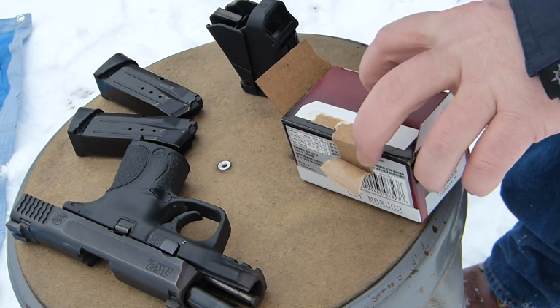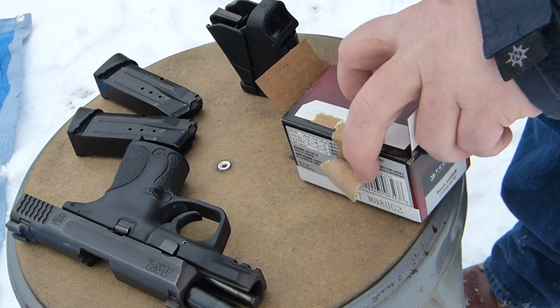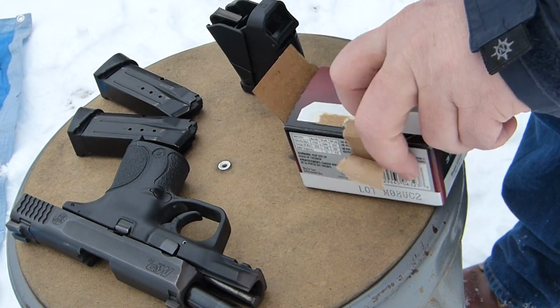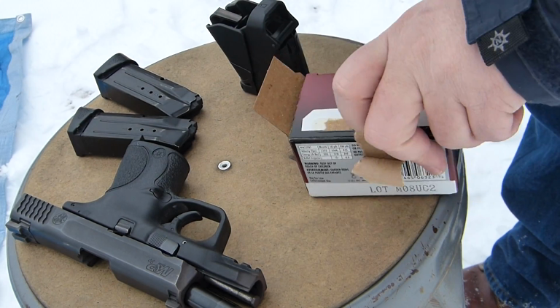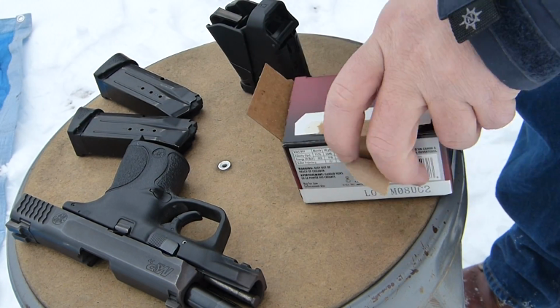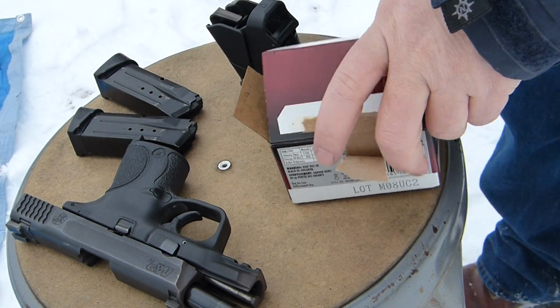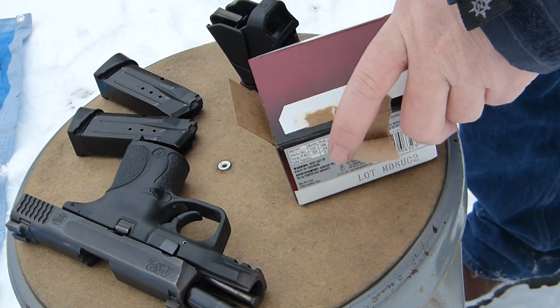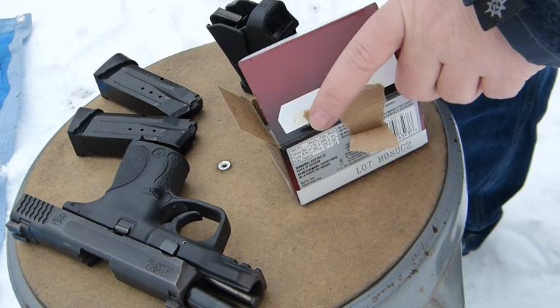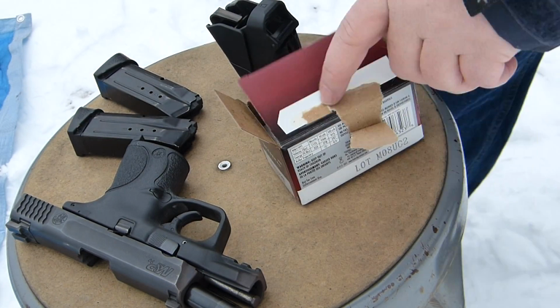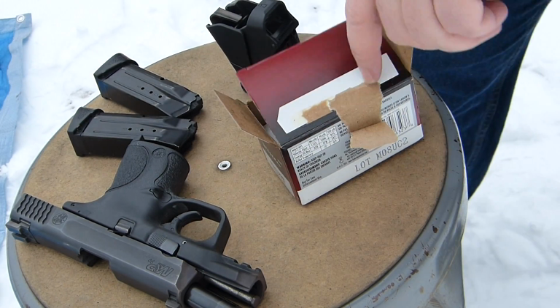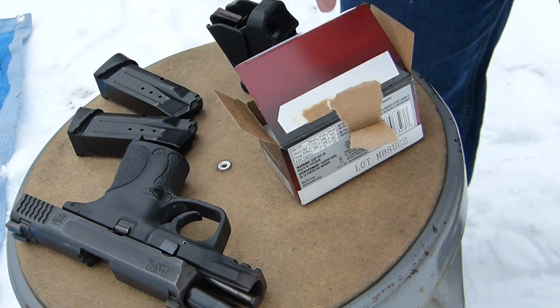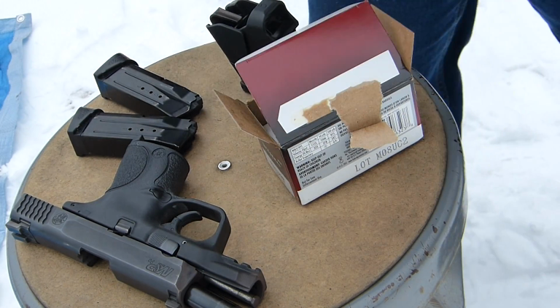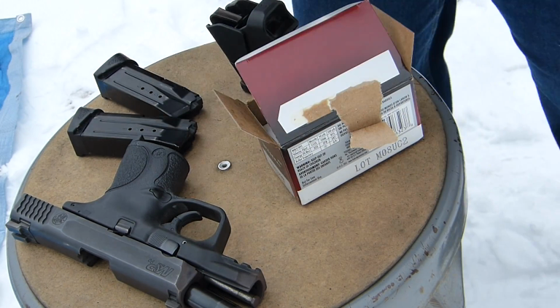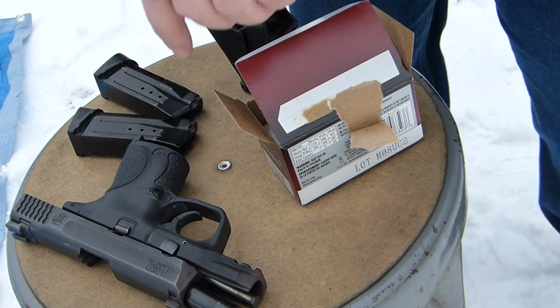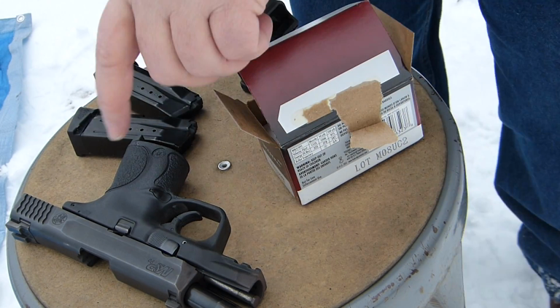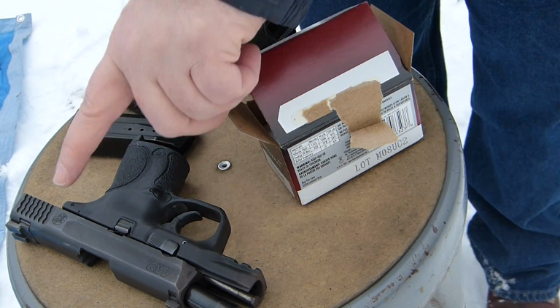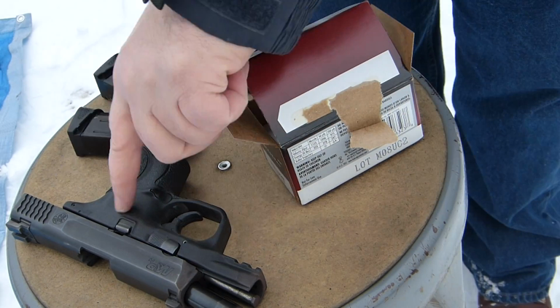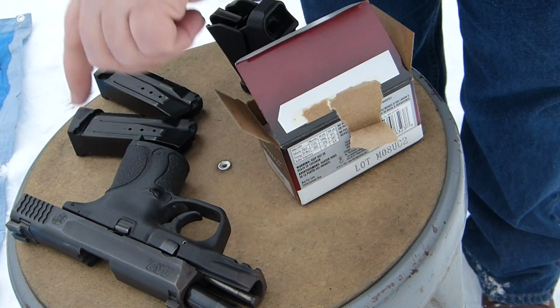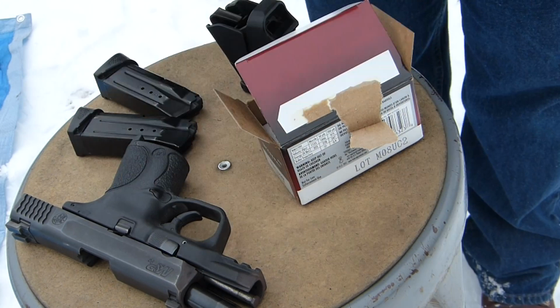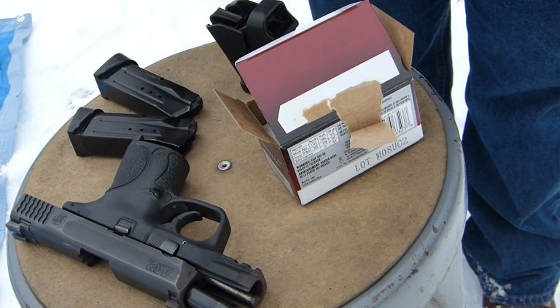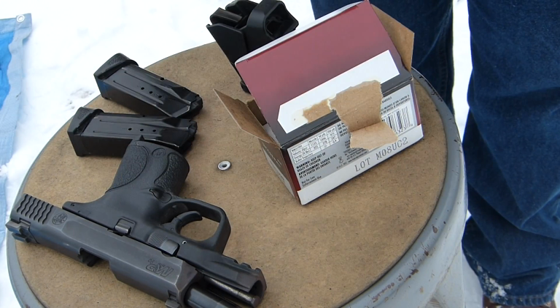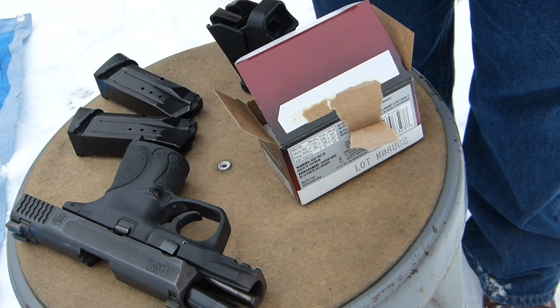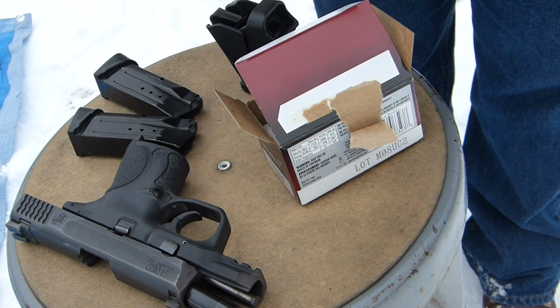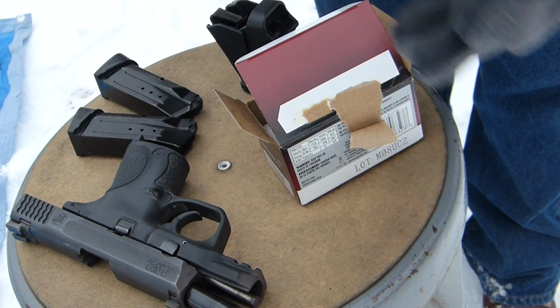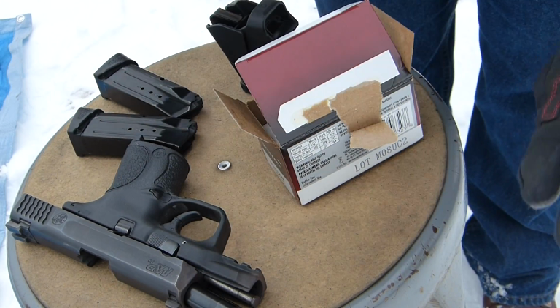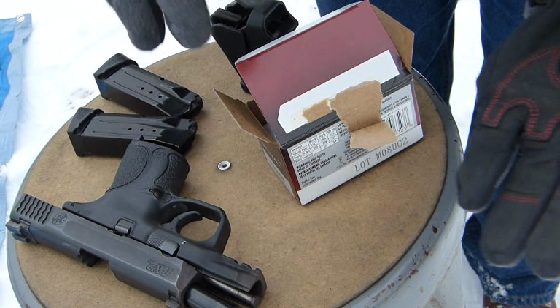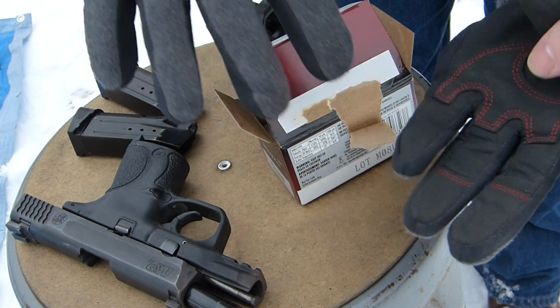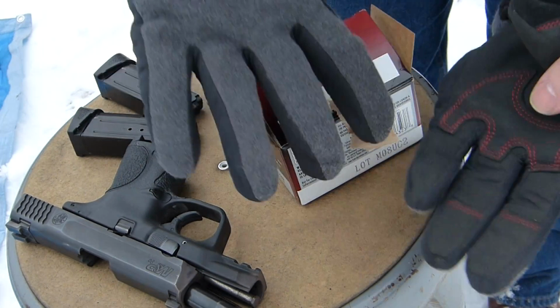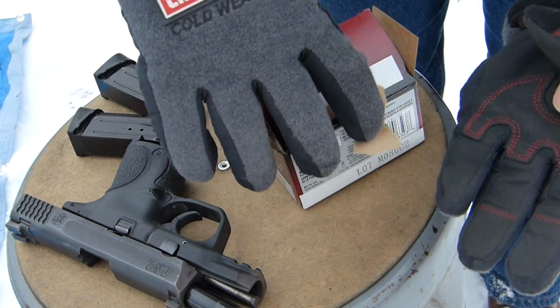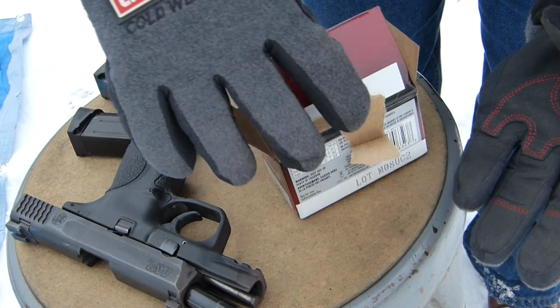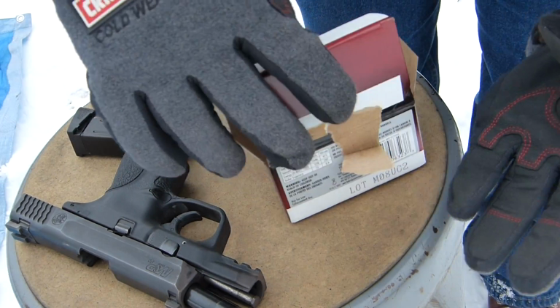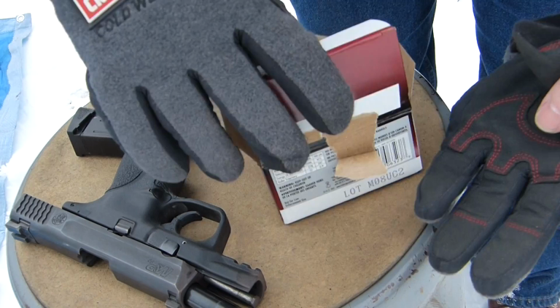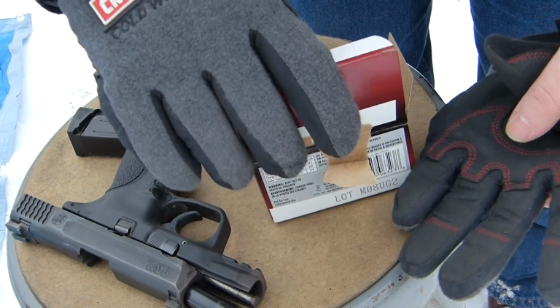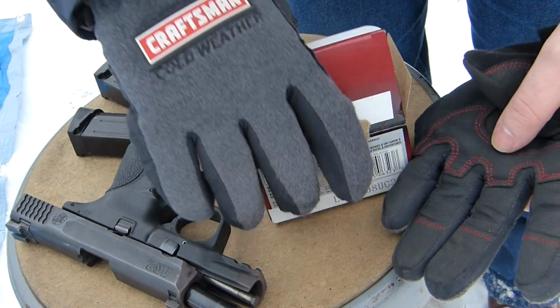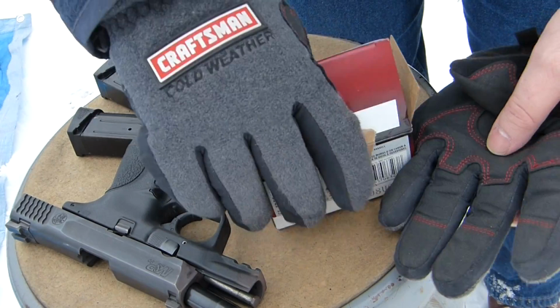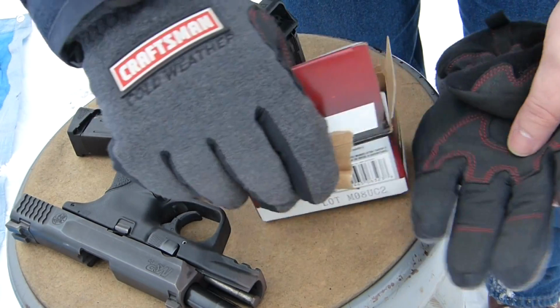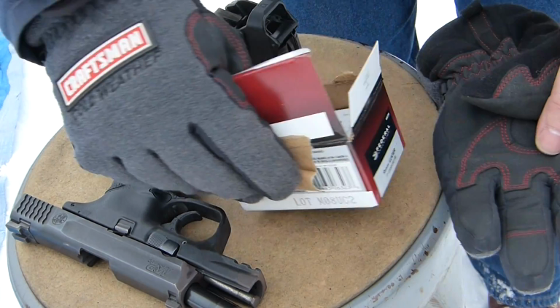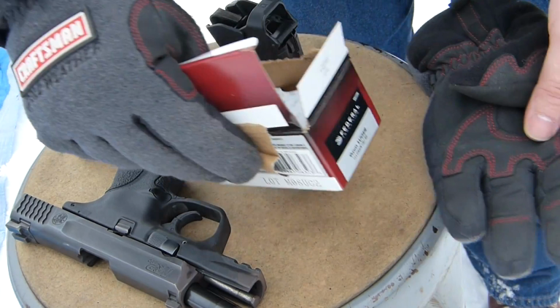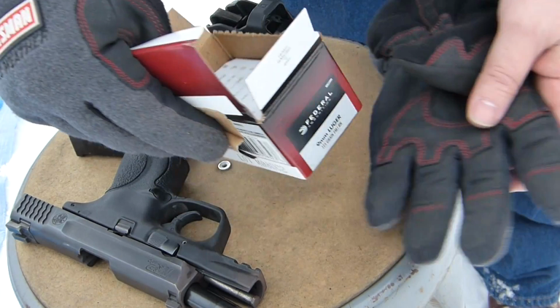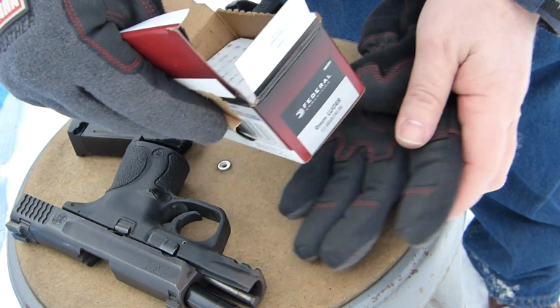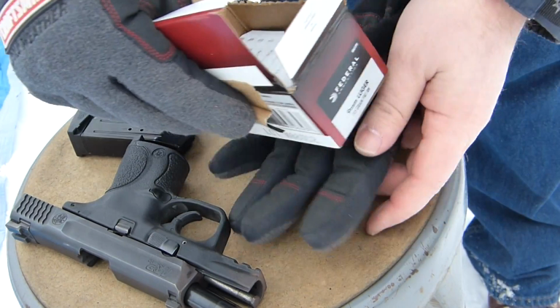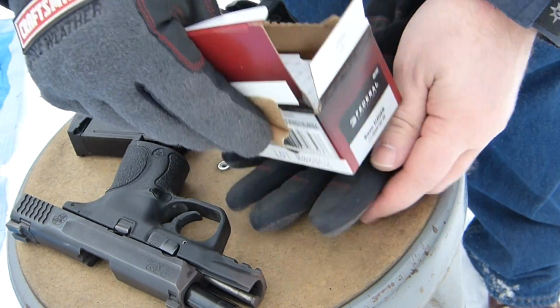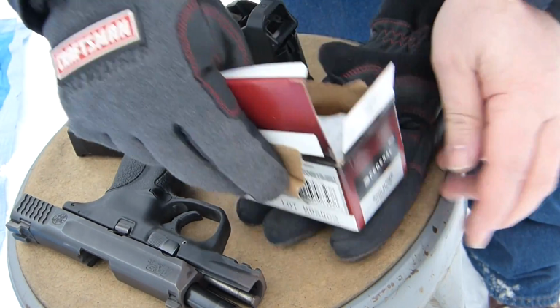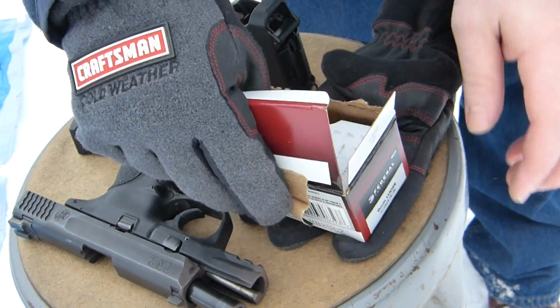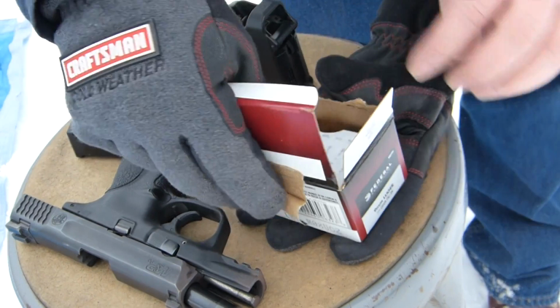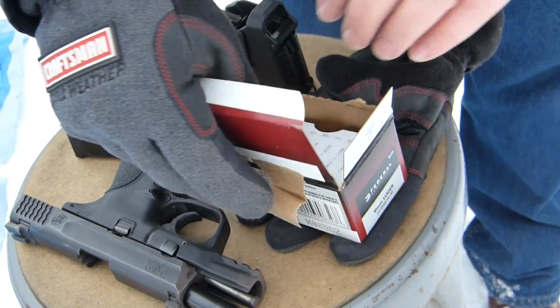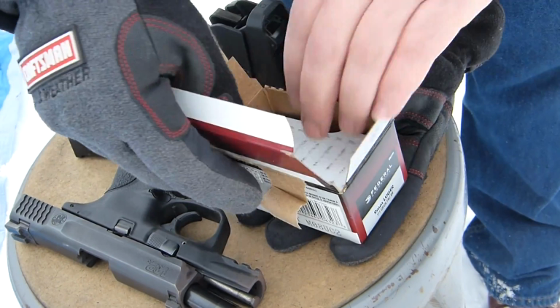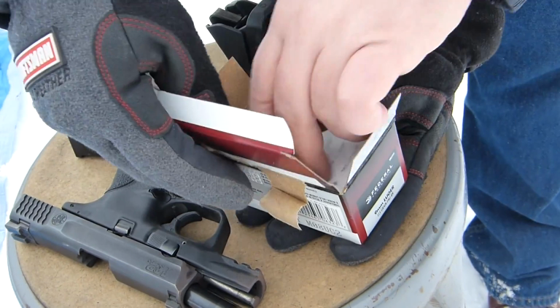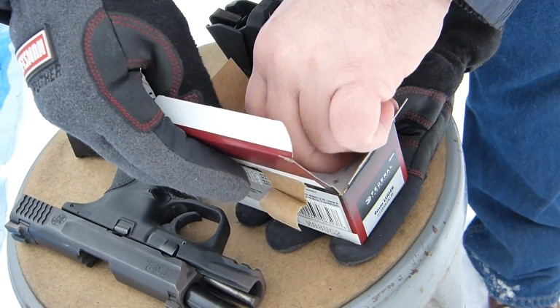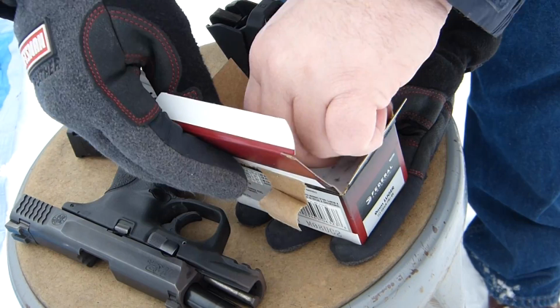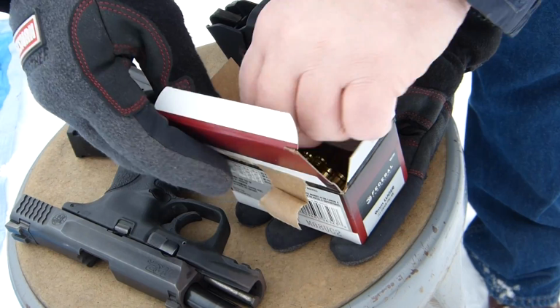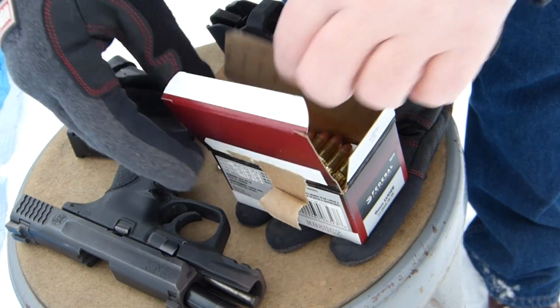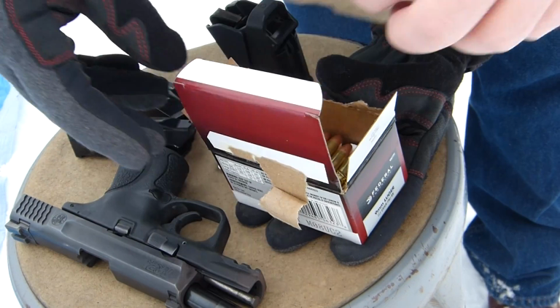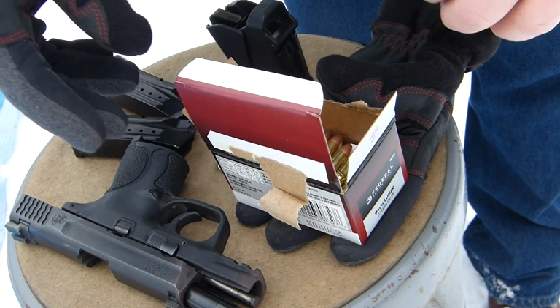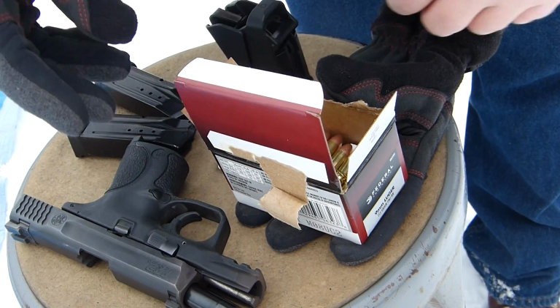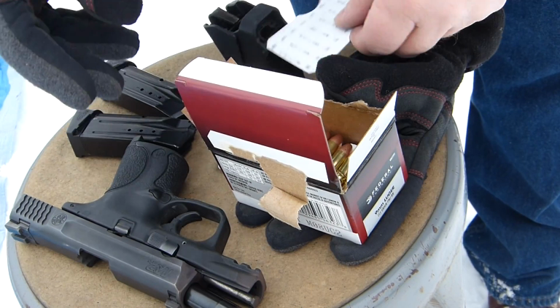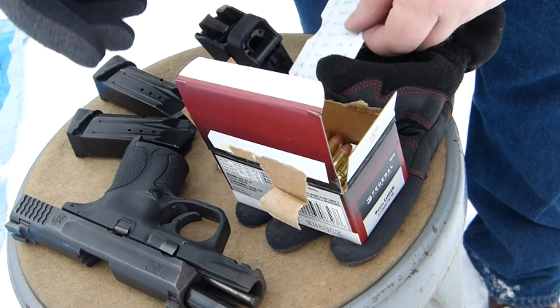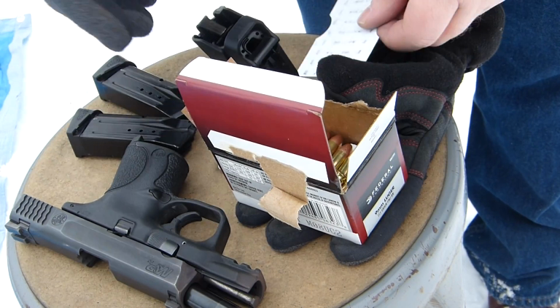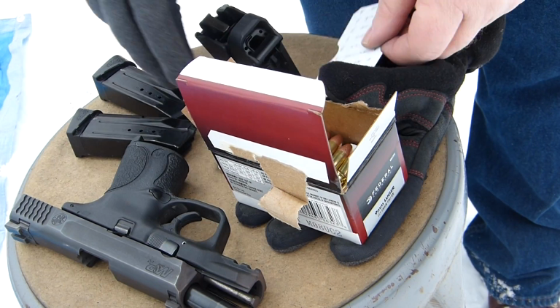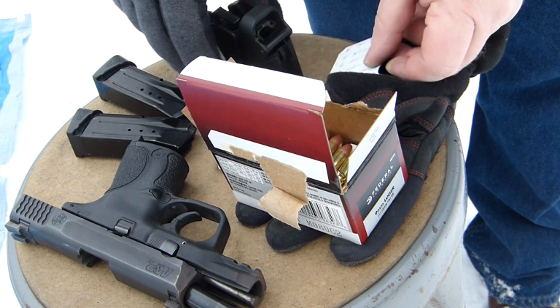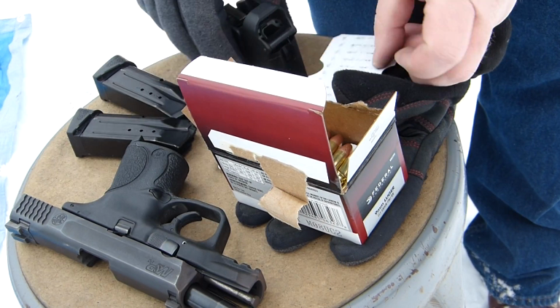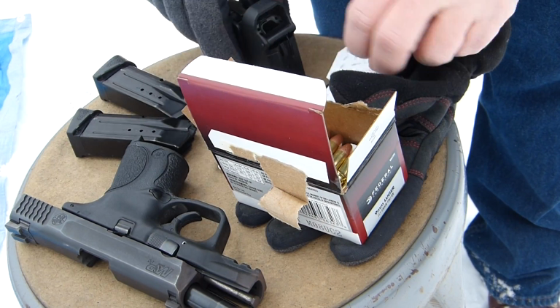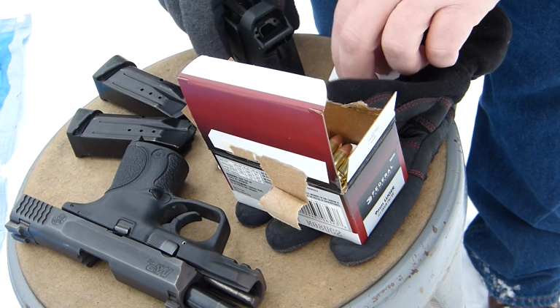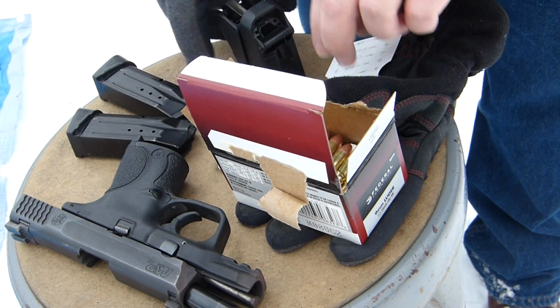This is my 9mm I'm using today. I'm going to reload.